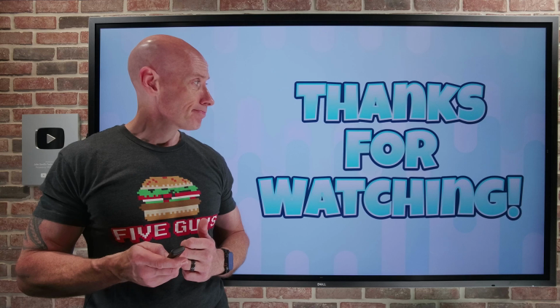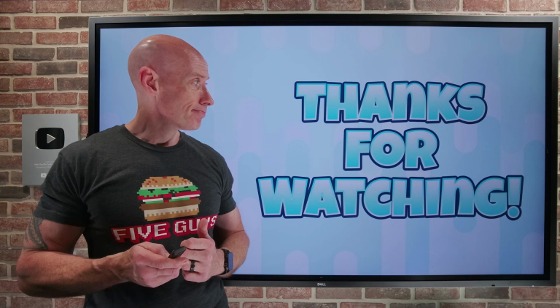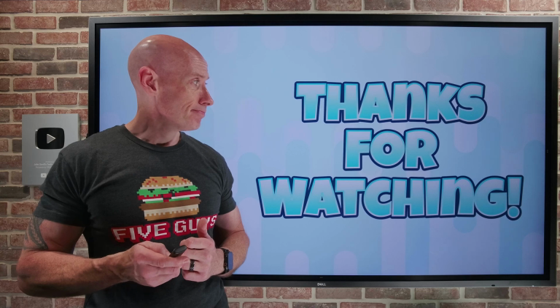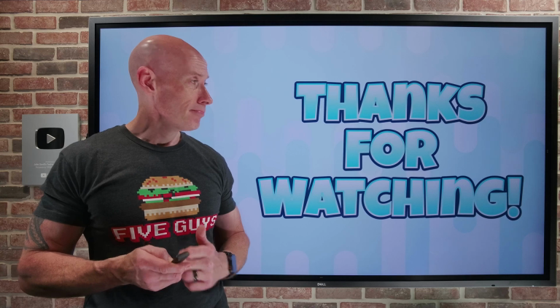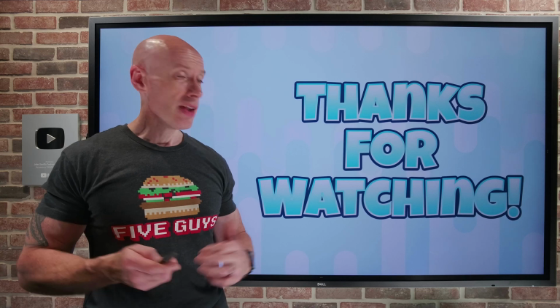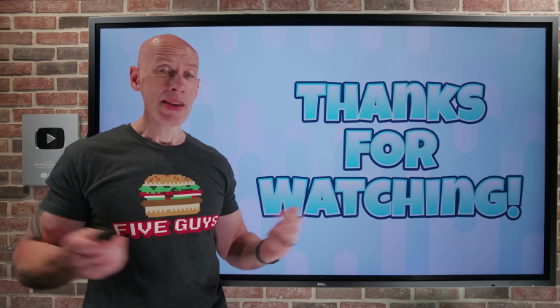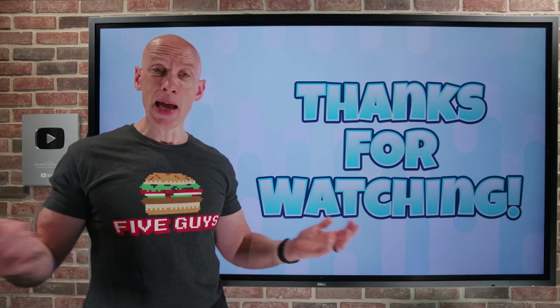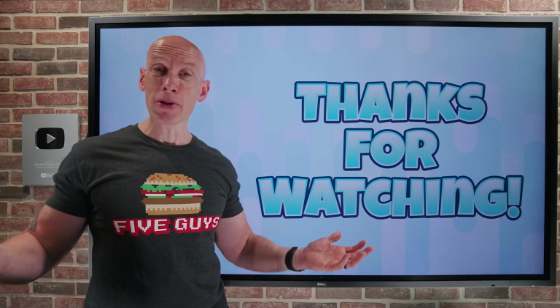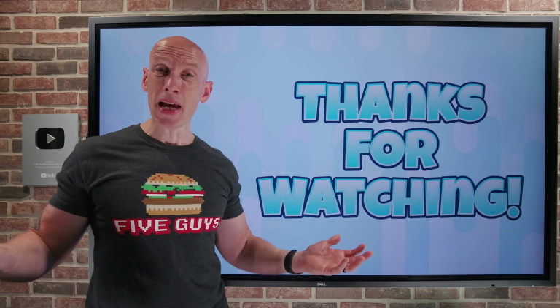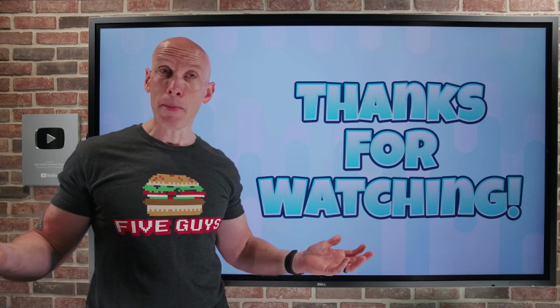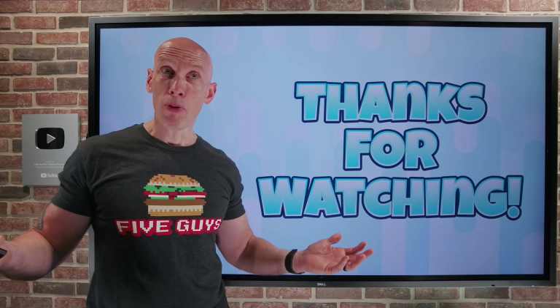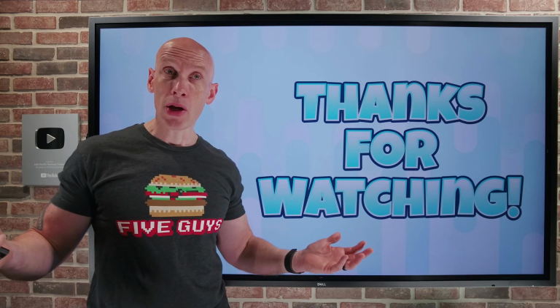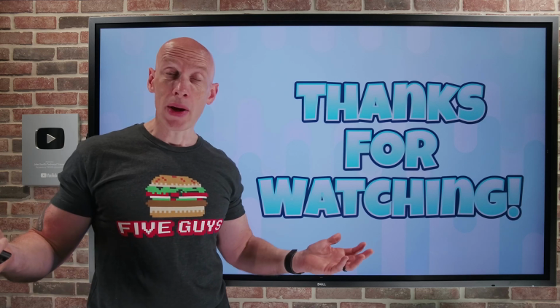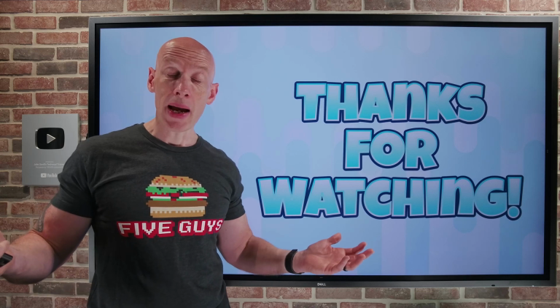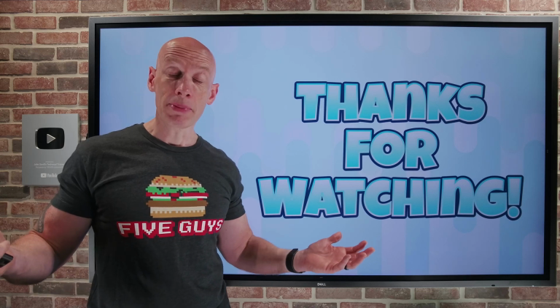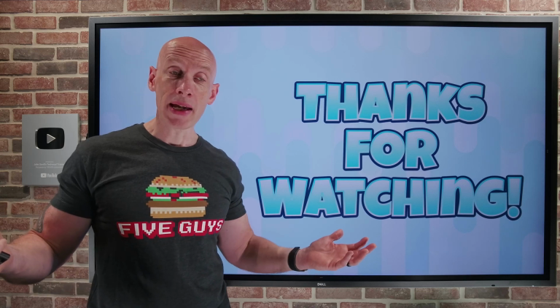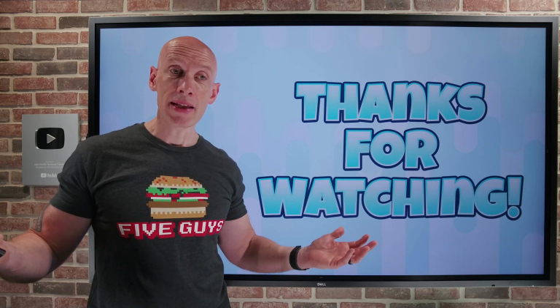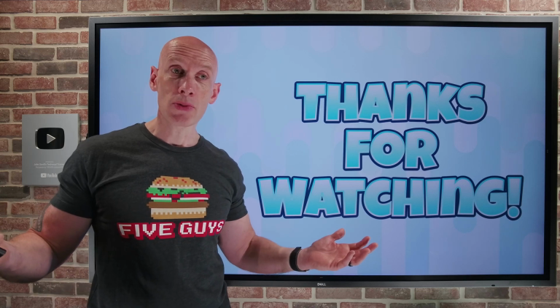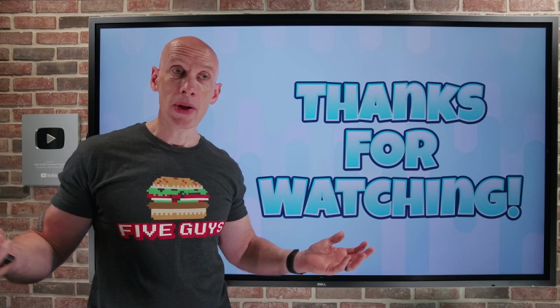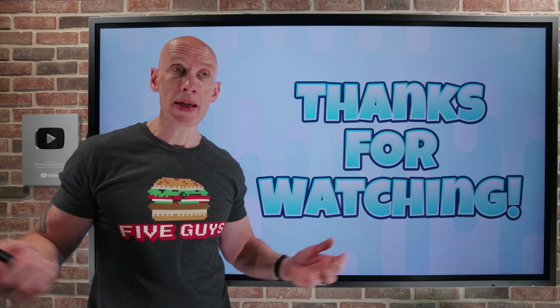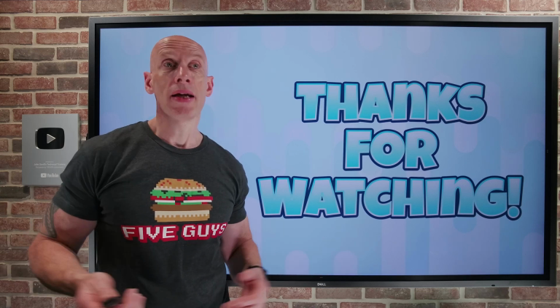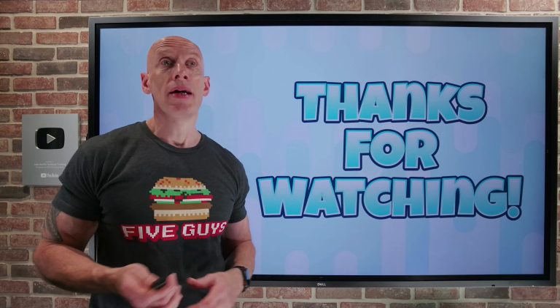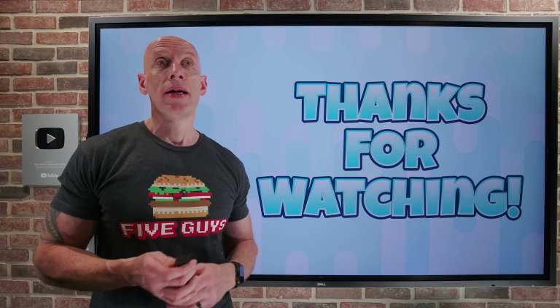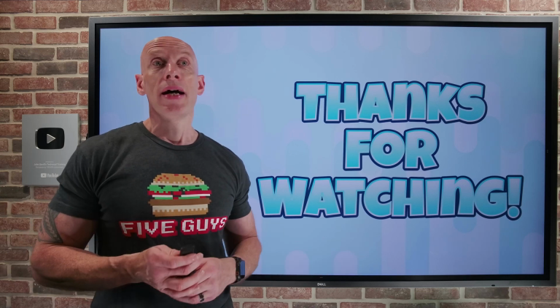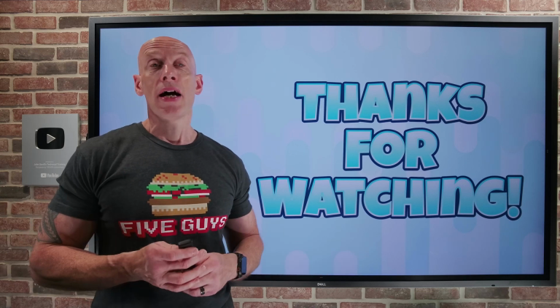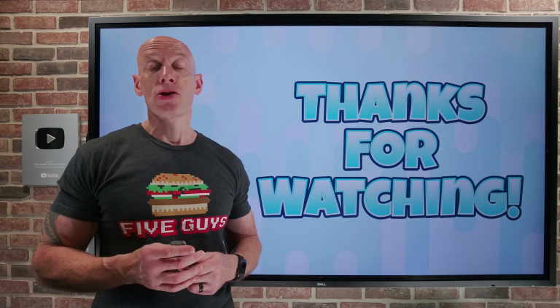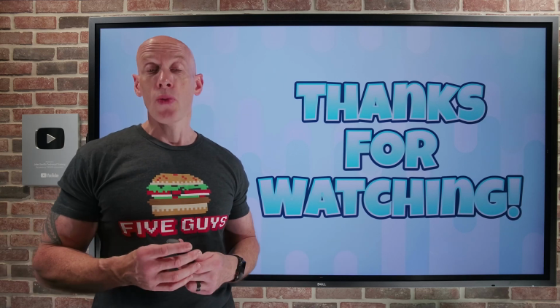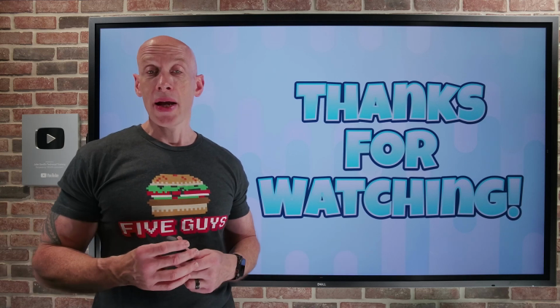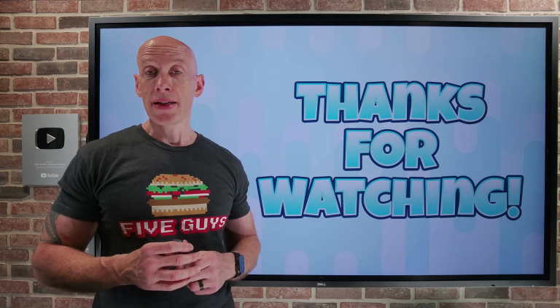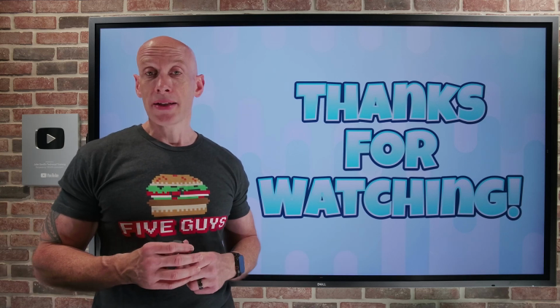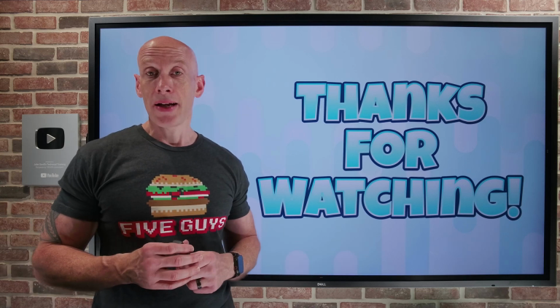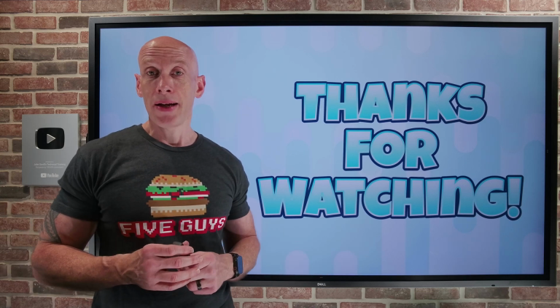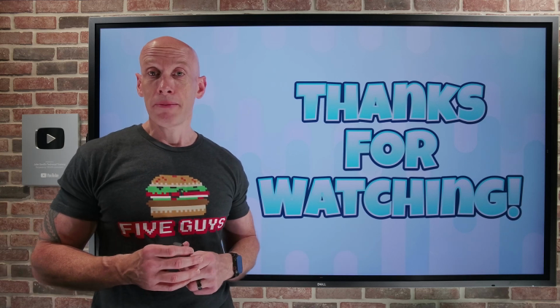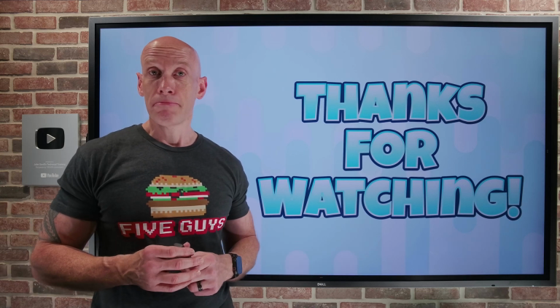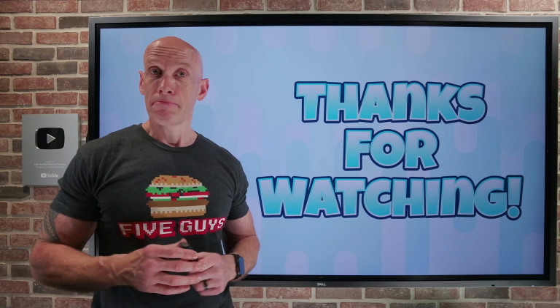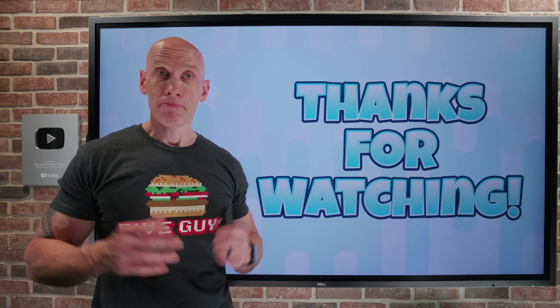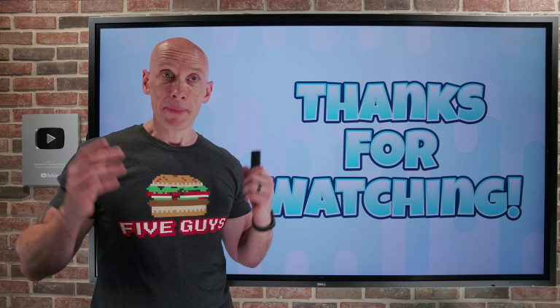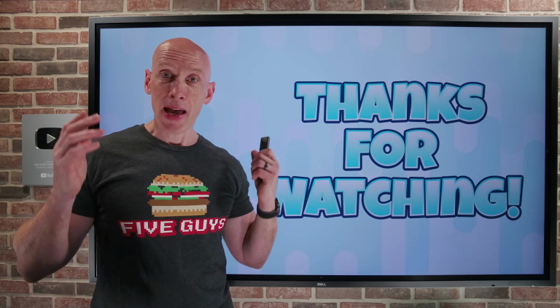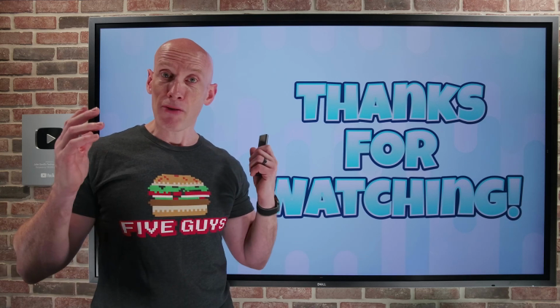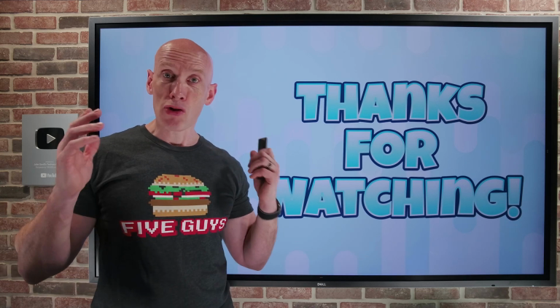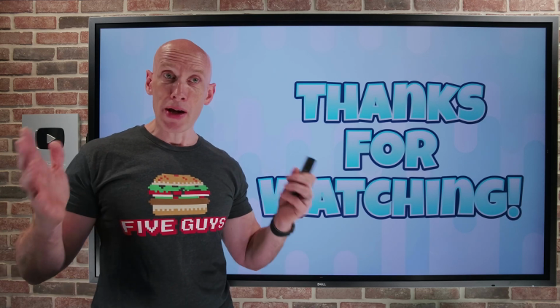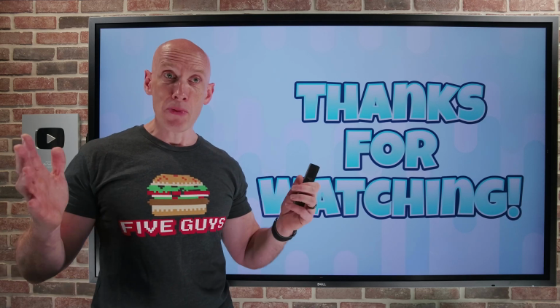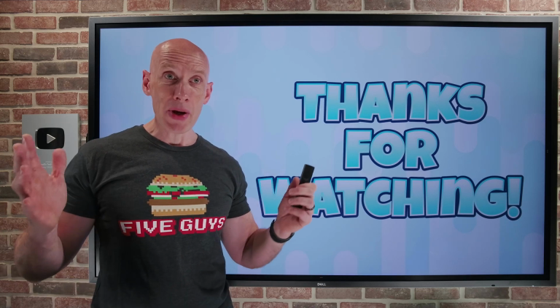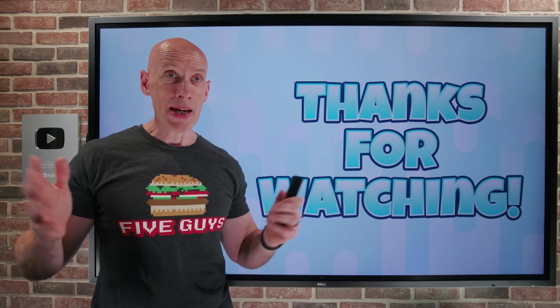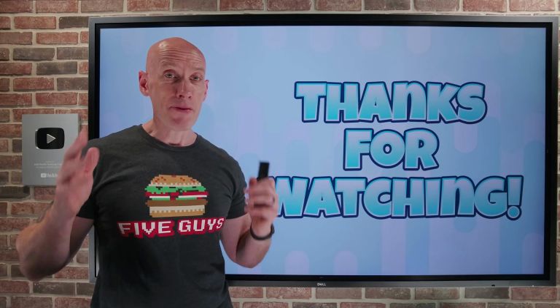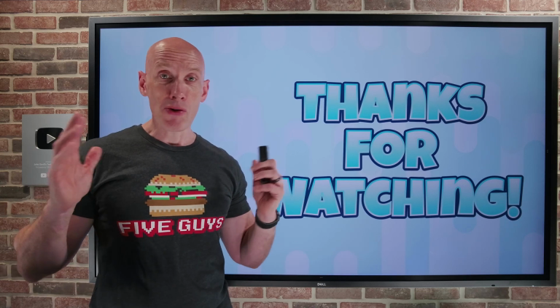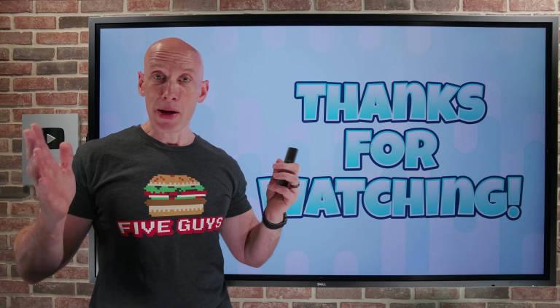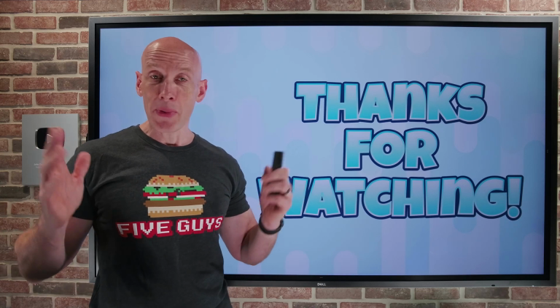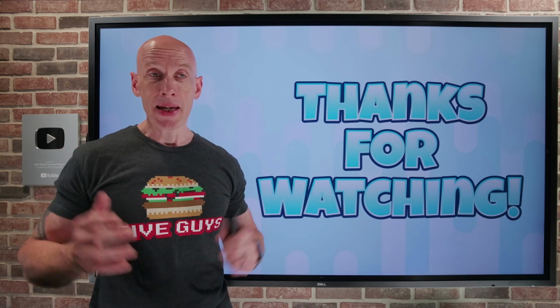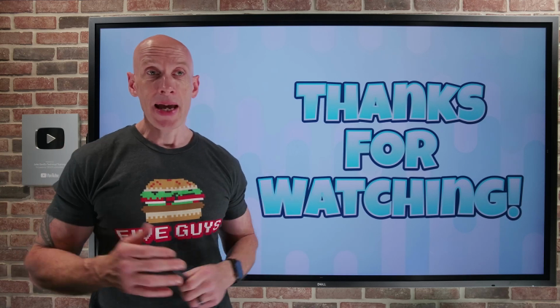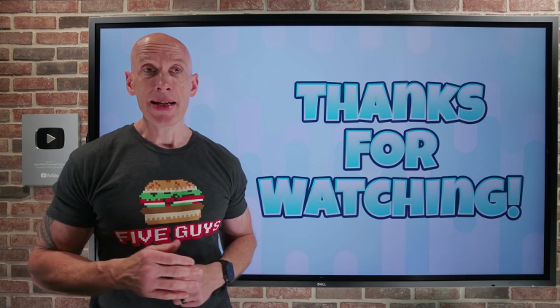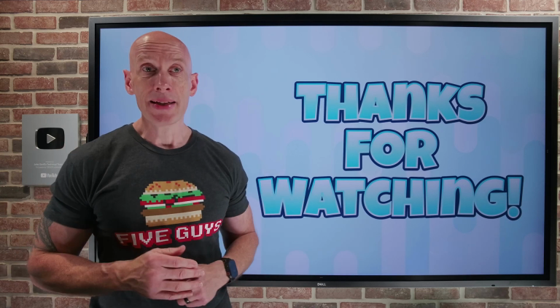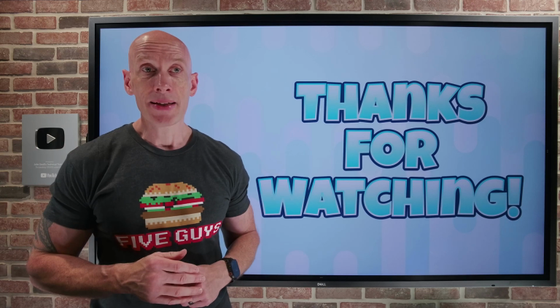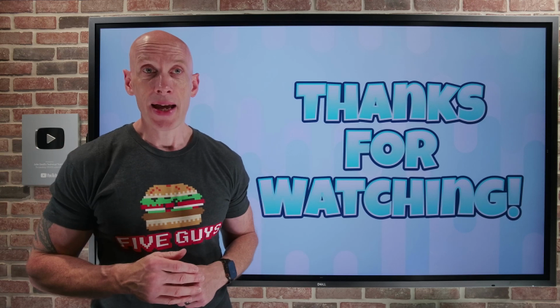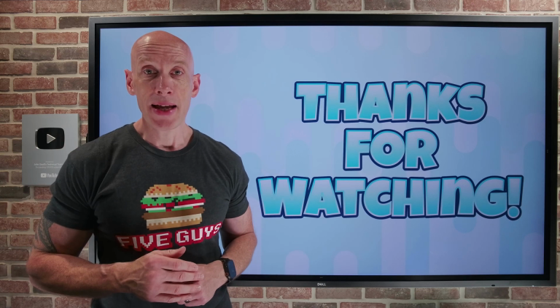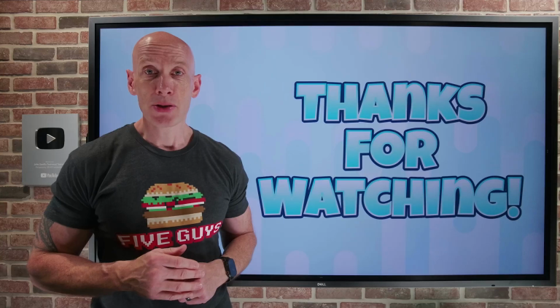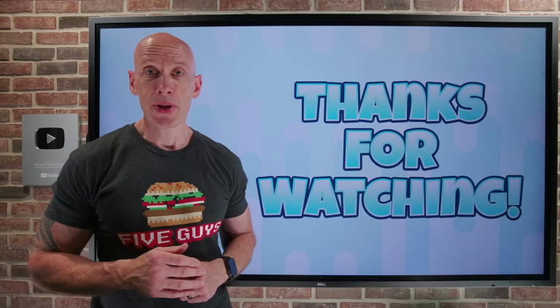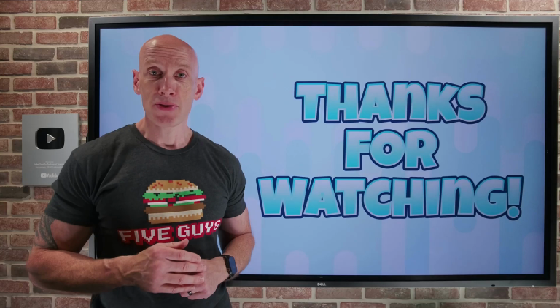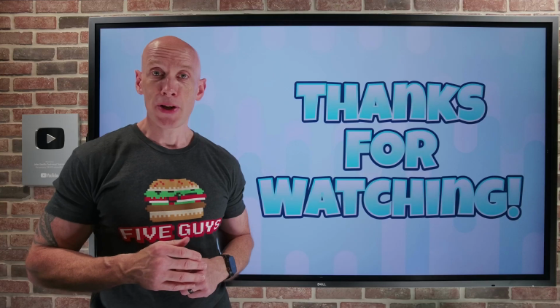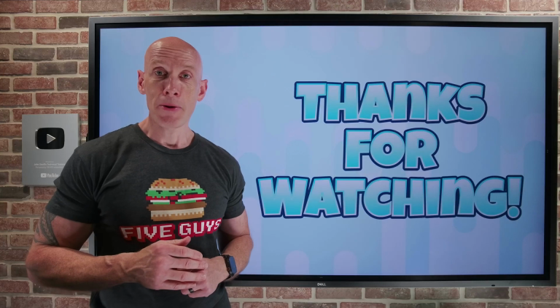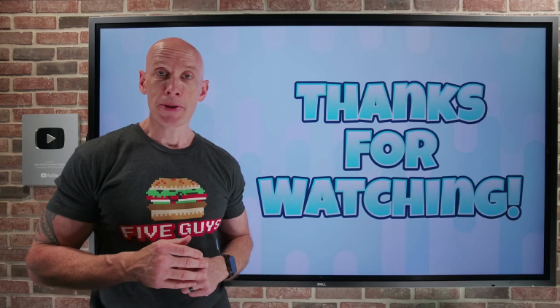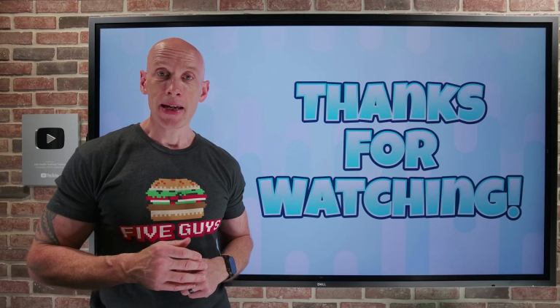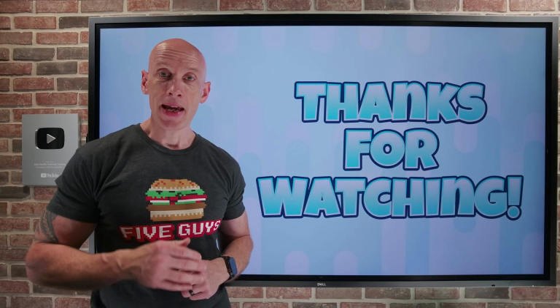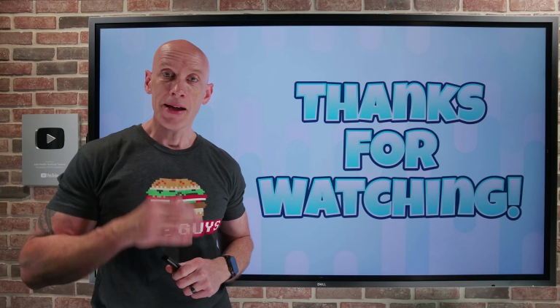And that was it — pretty quick update this week. As always, have a great week and a great weekend. Until next video, take care.